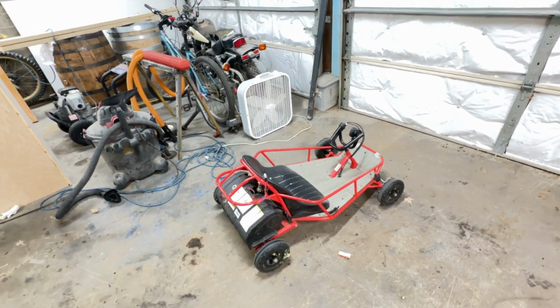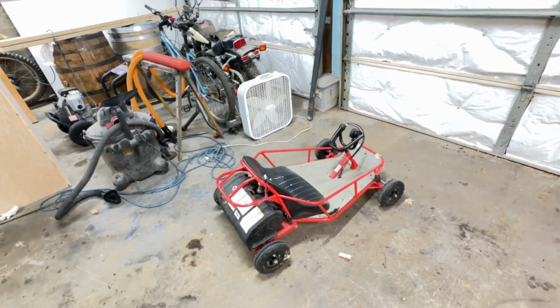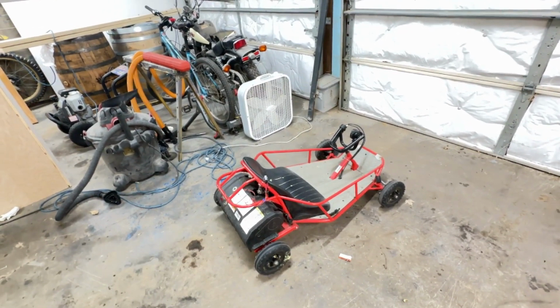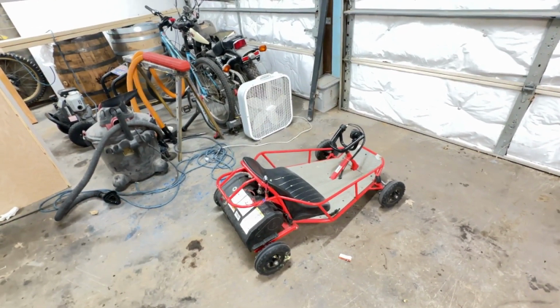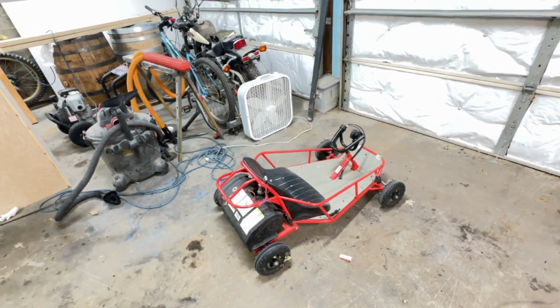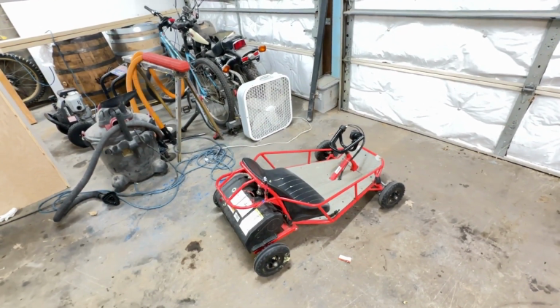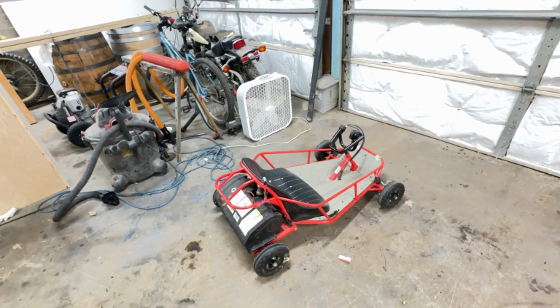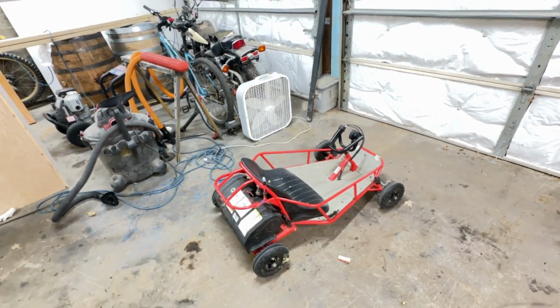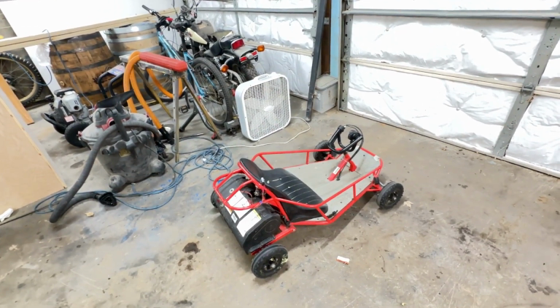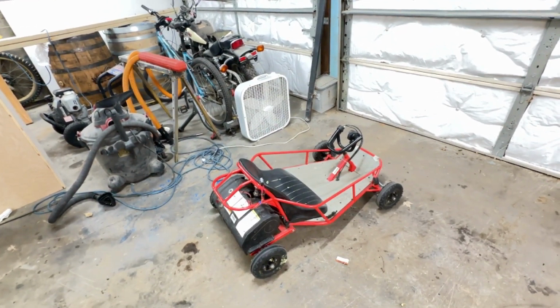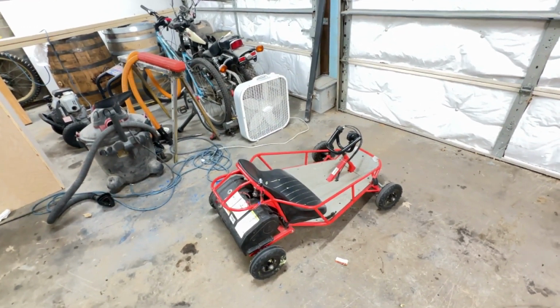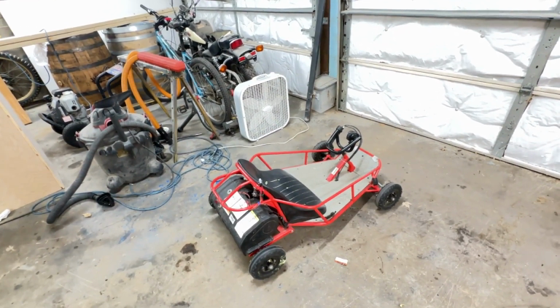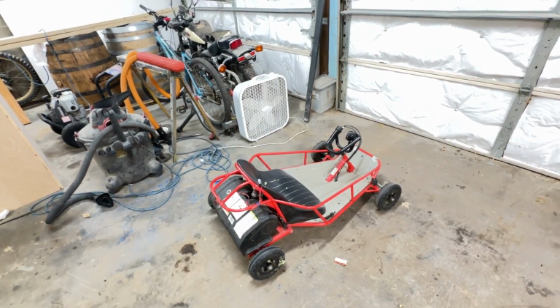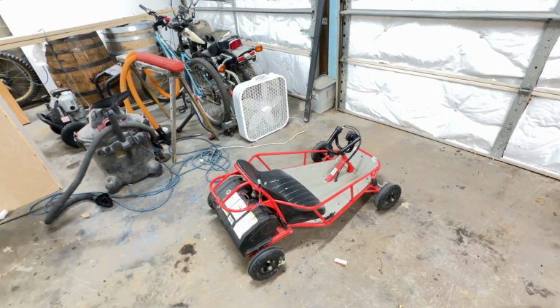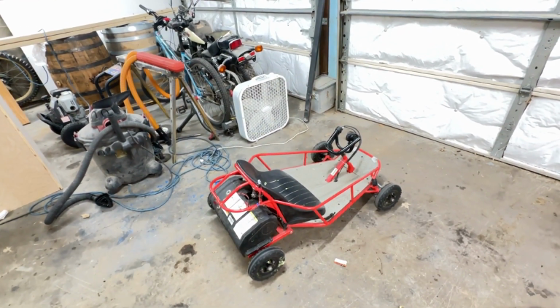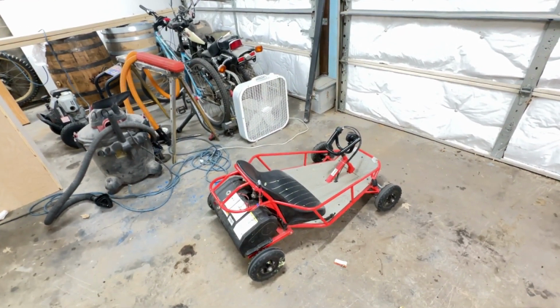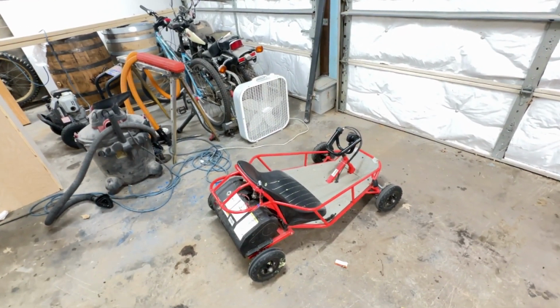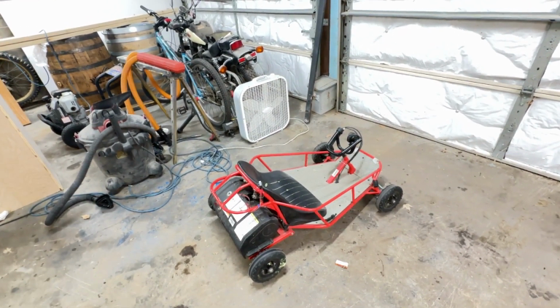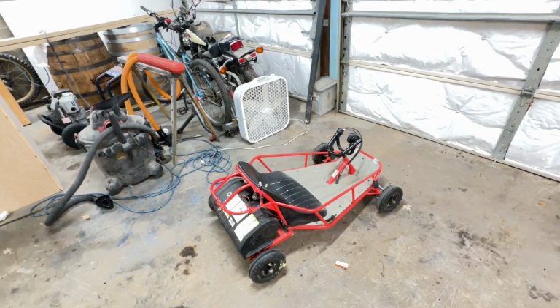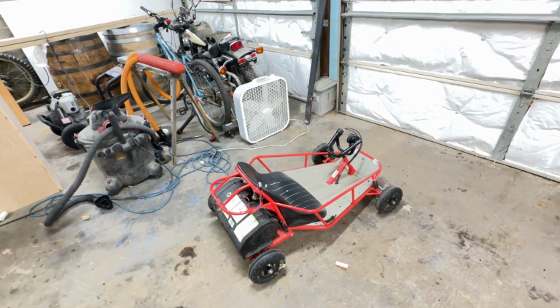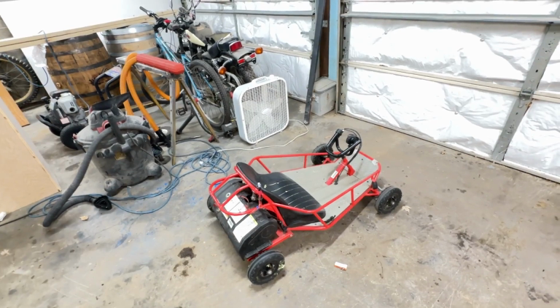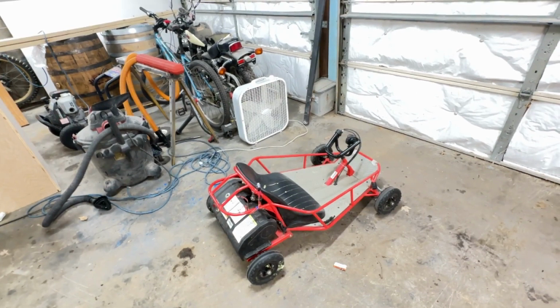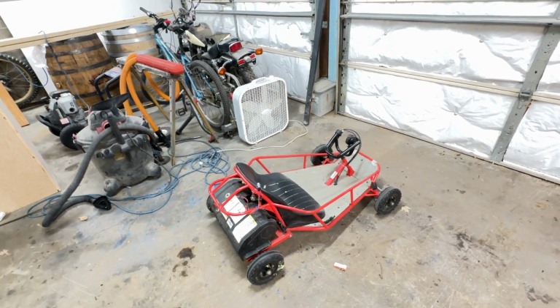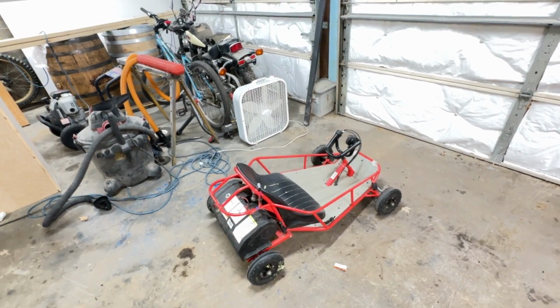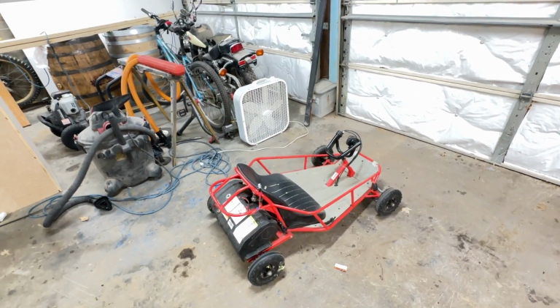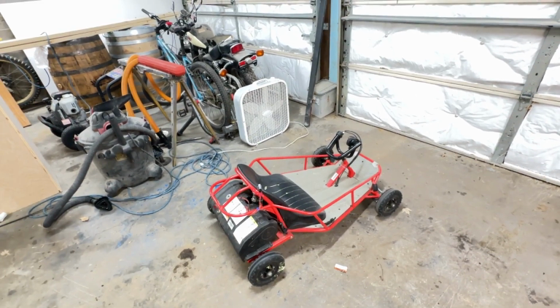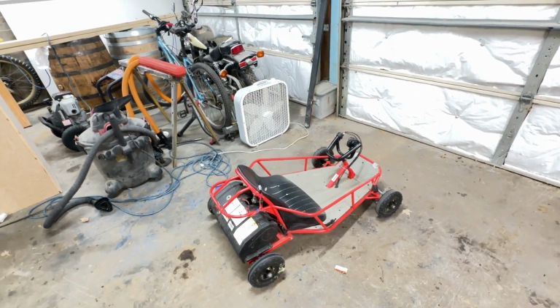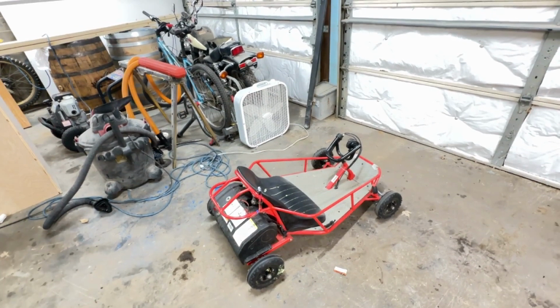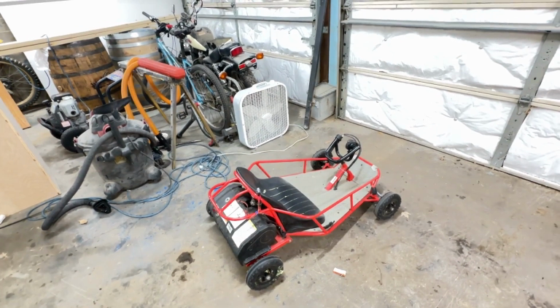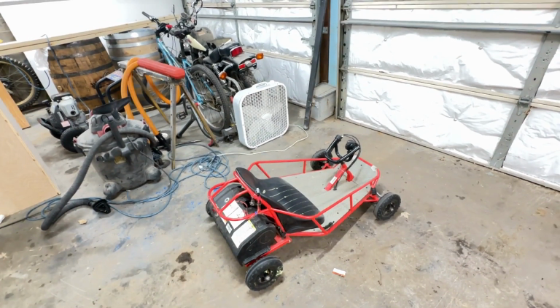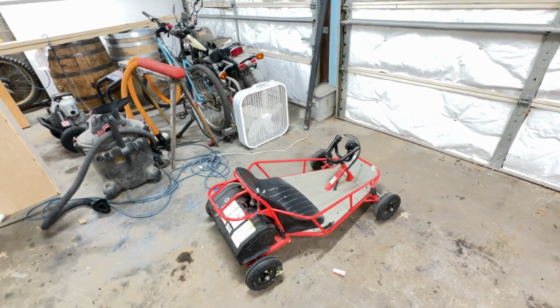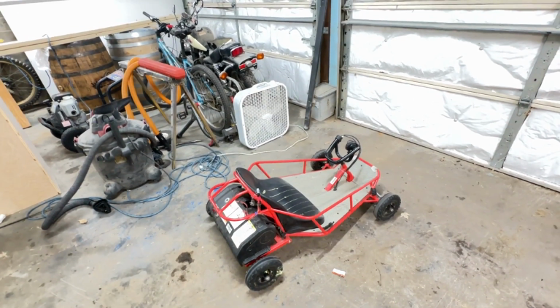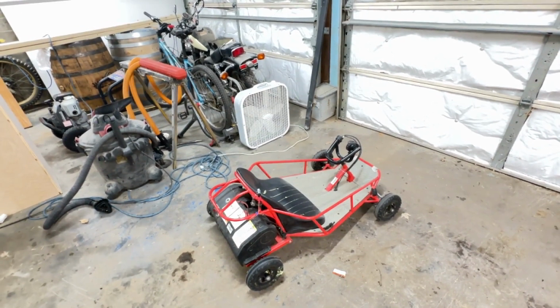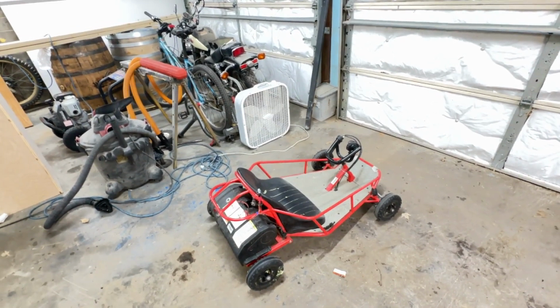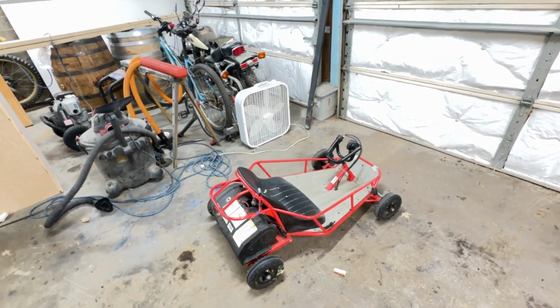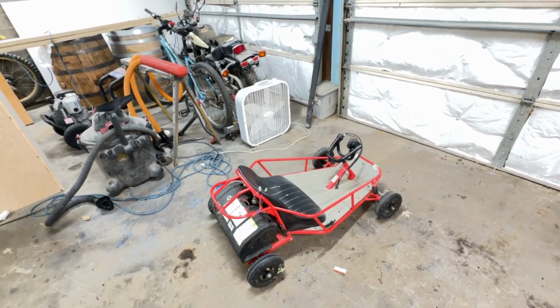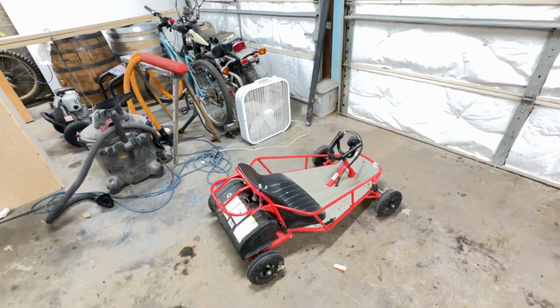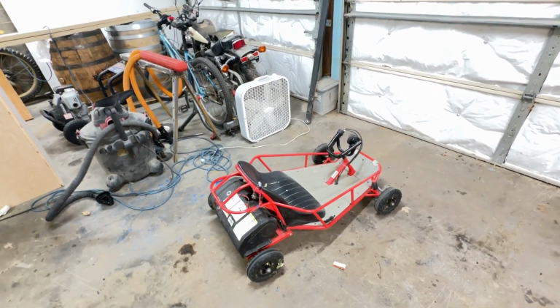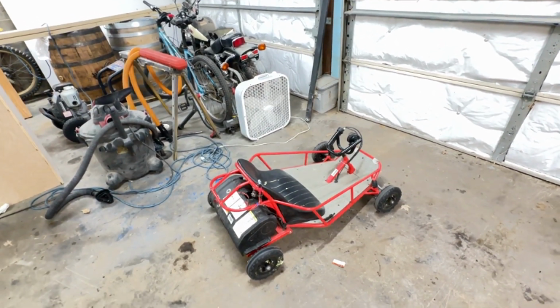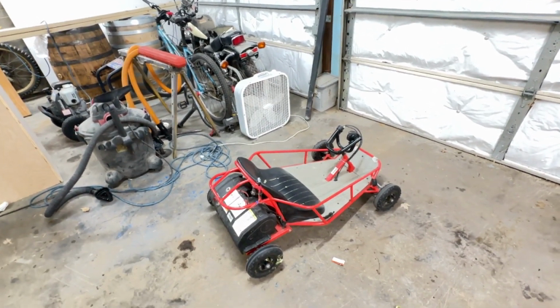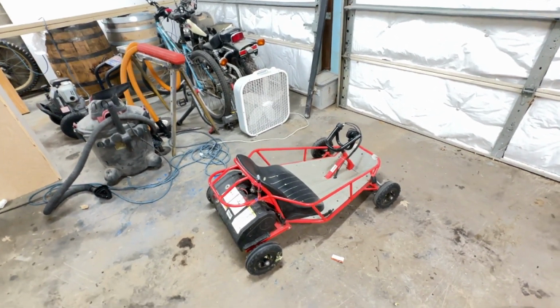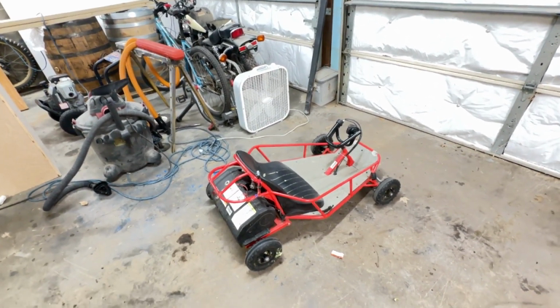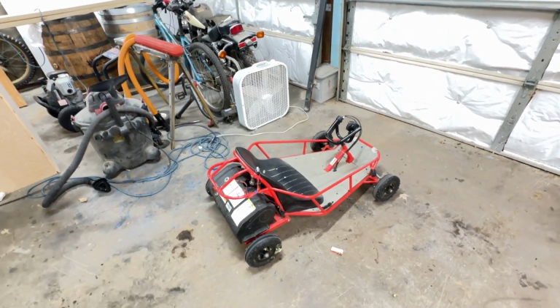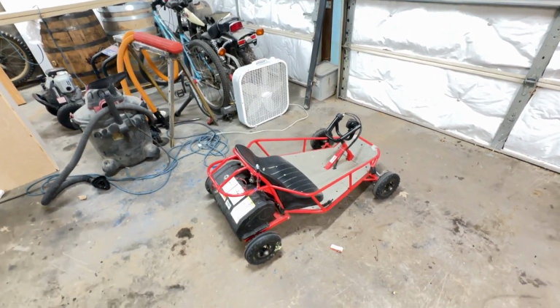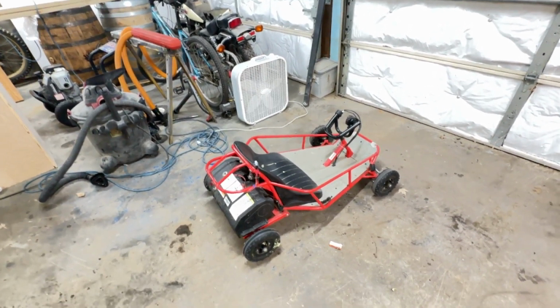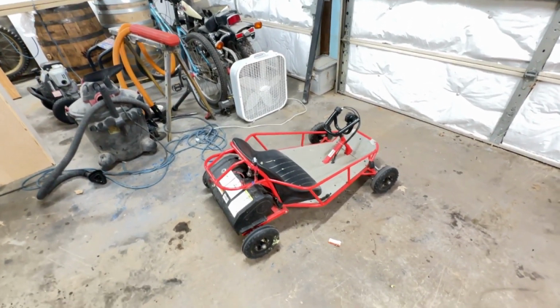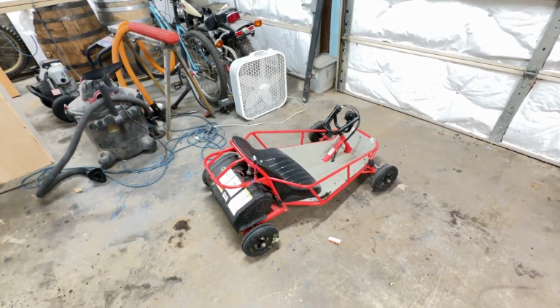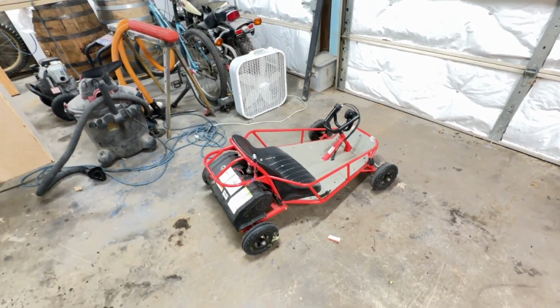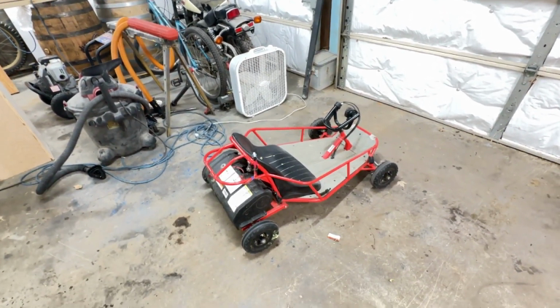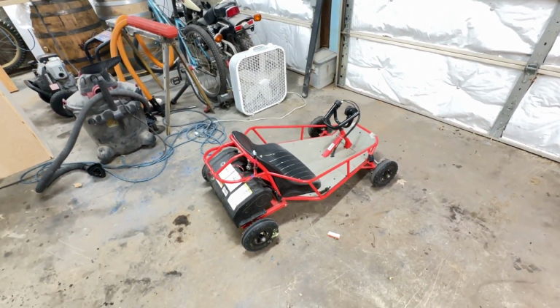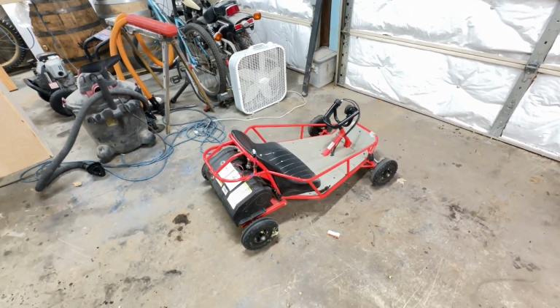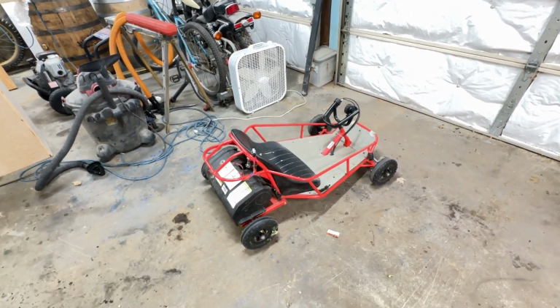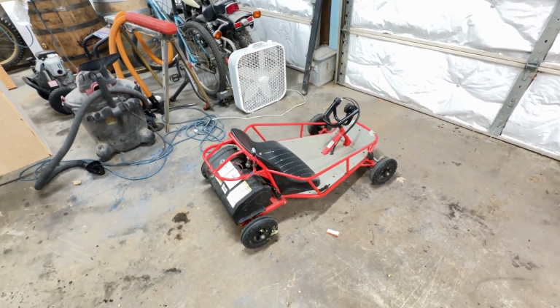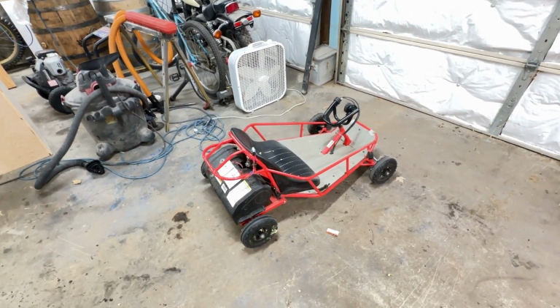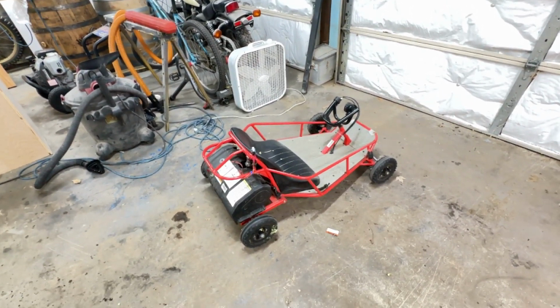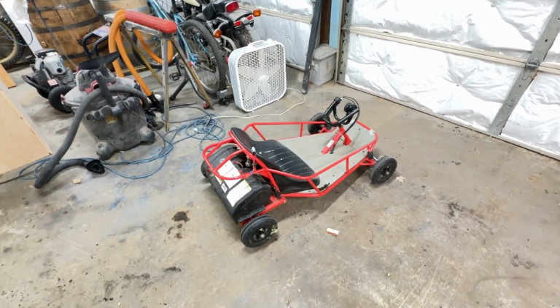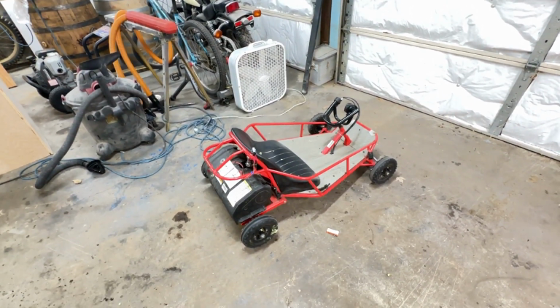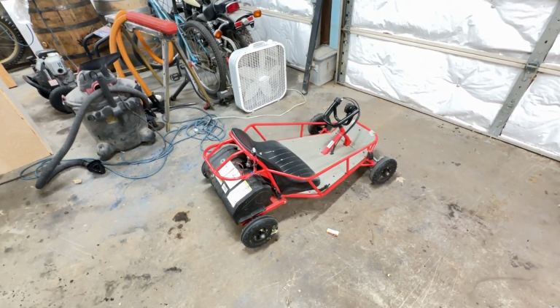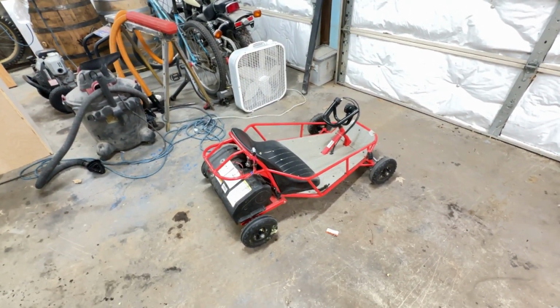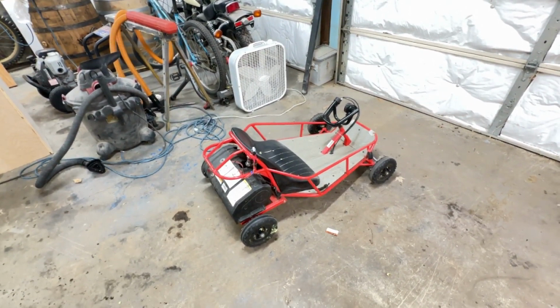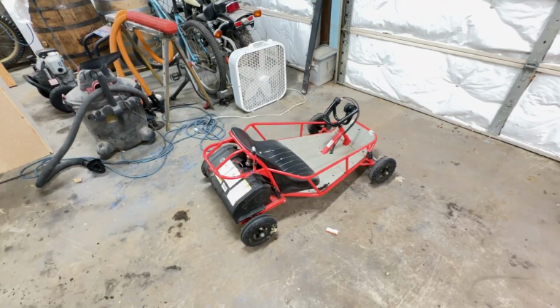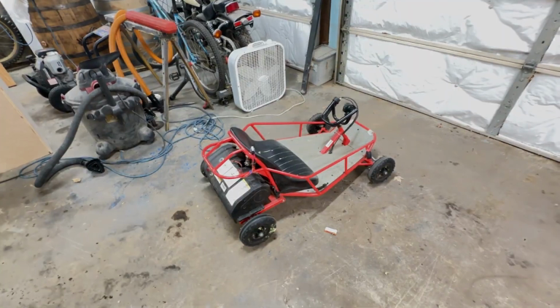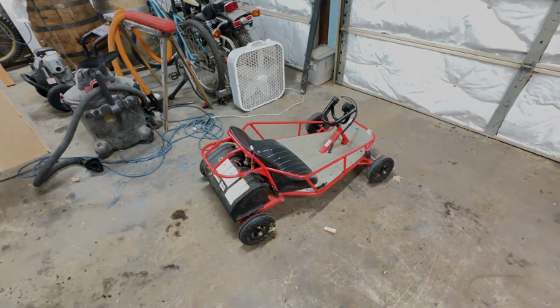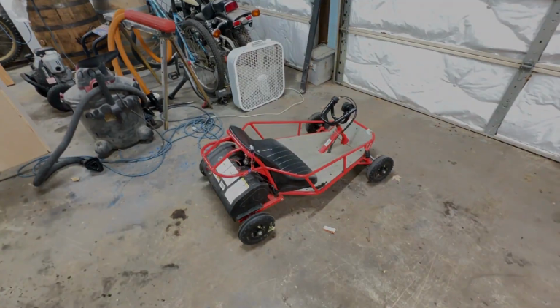Simple, quick project - in and out and done. Thanks for watching guys, see you soon.